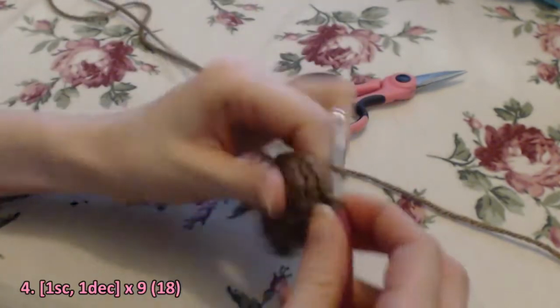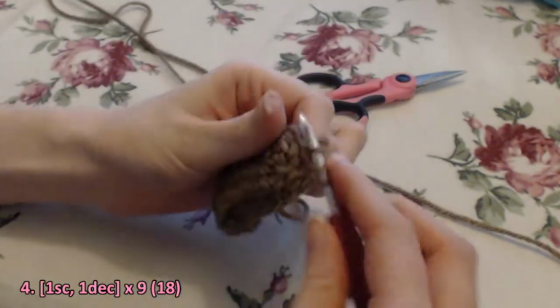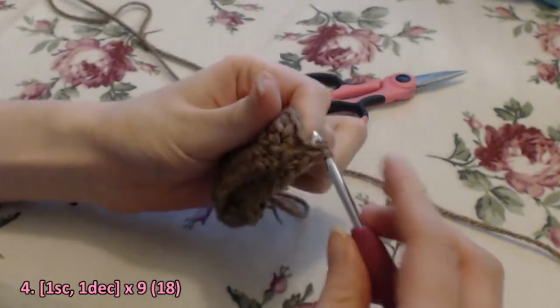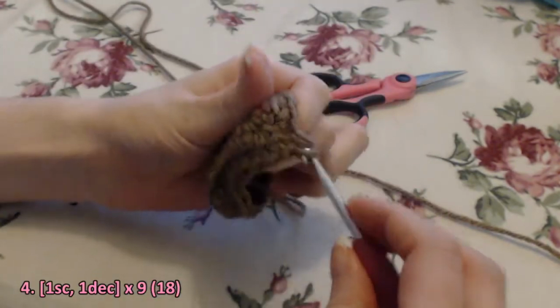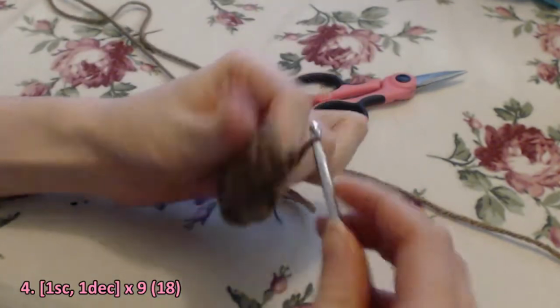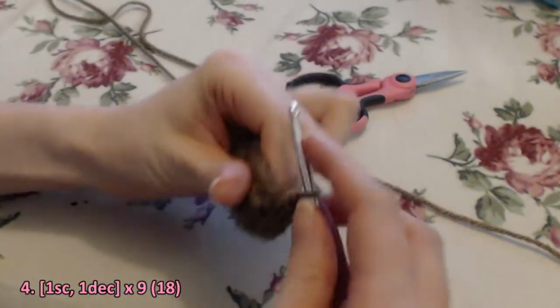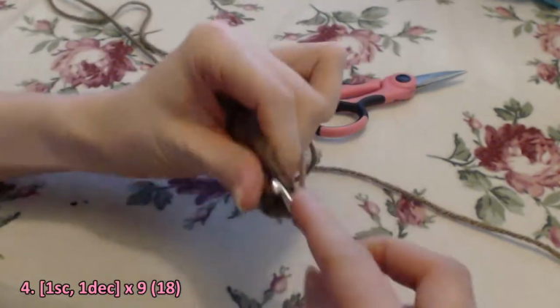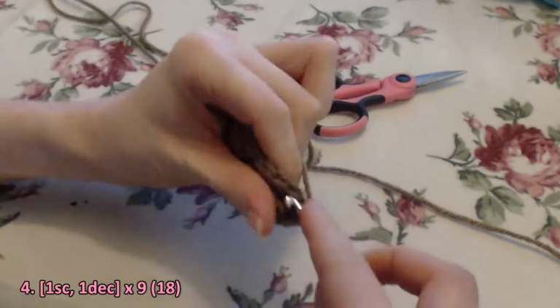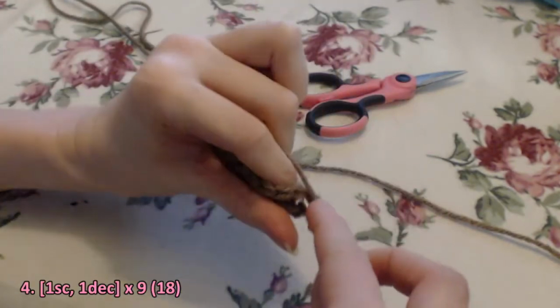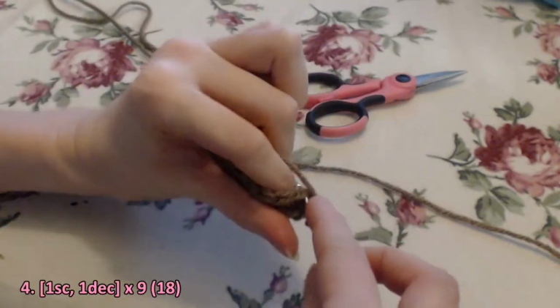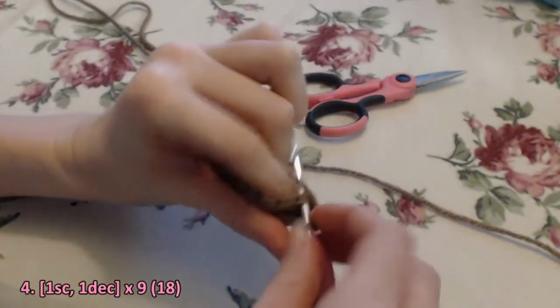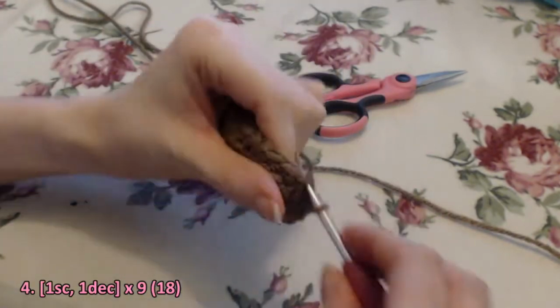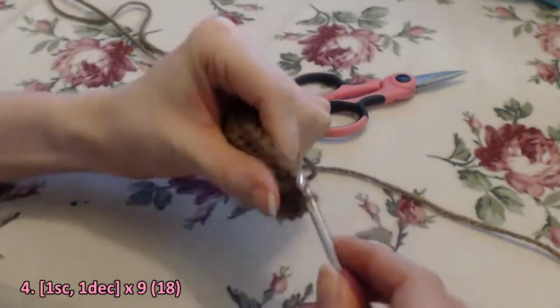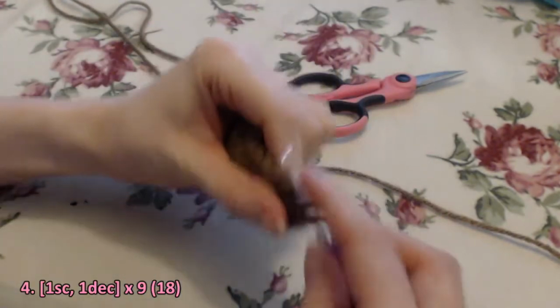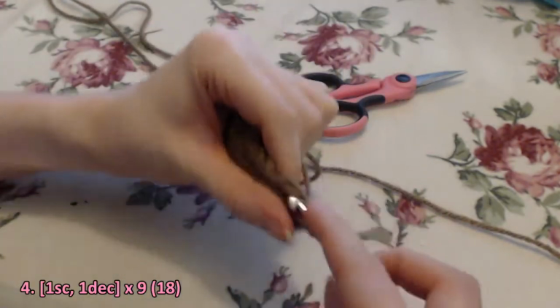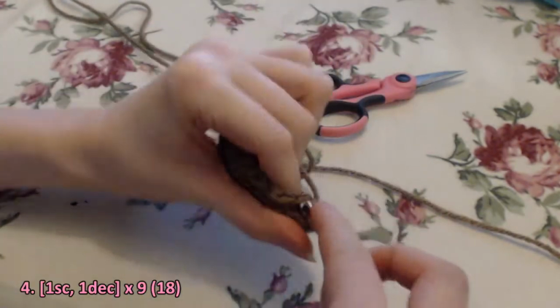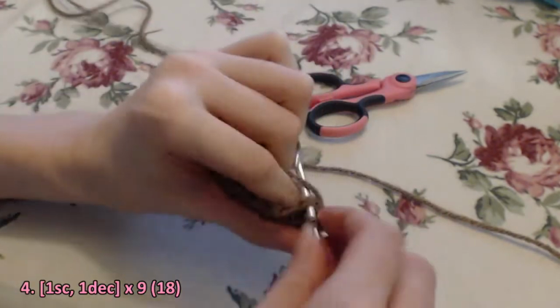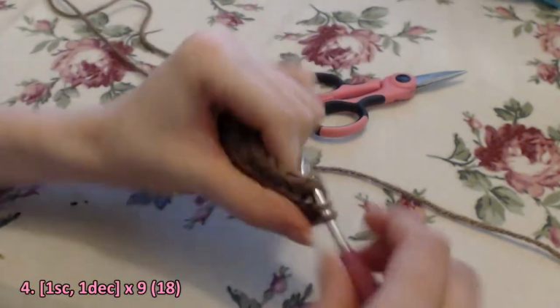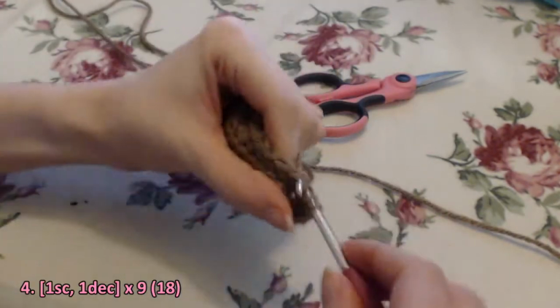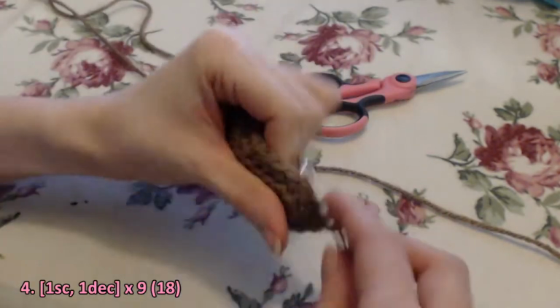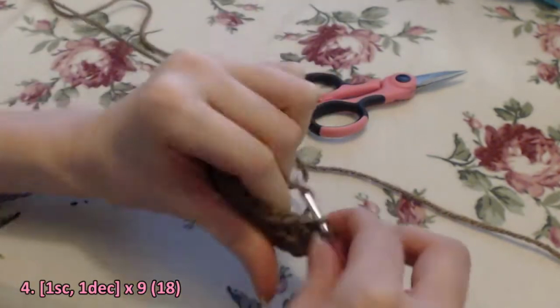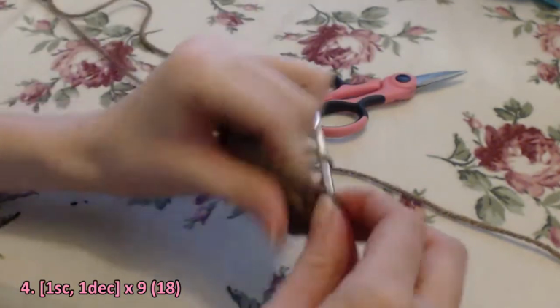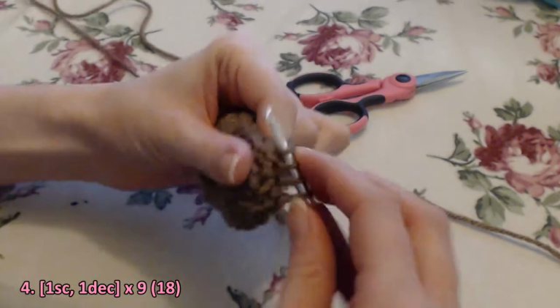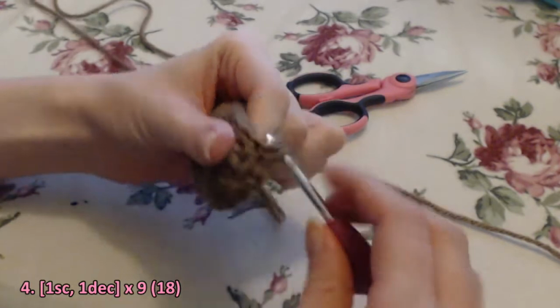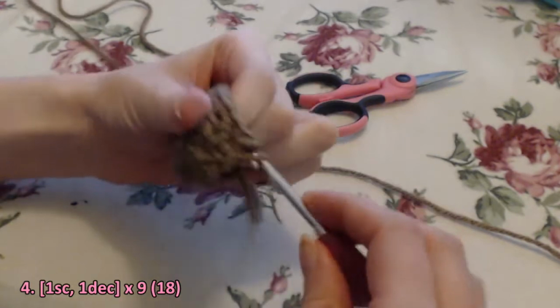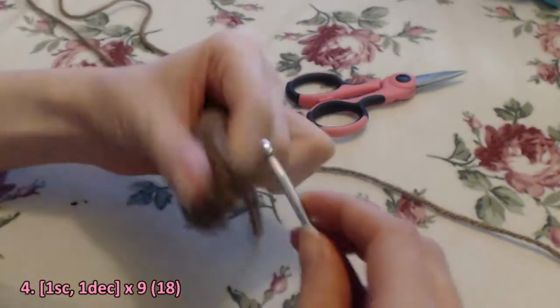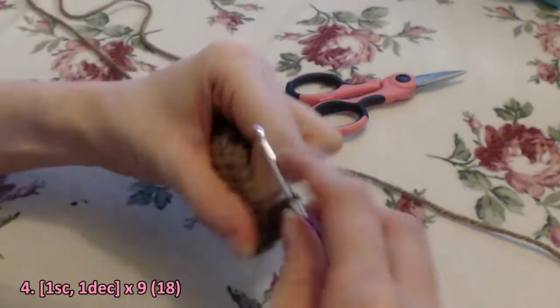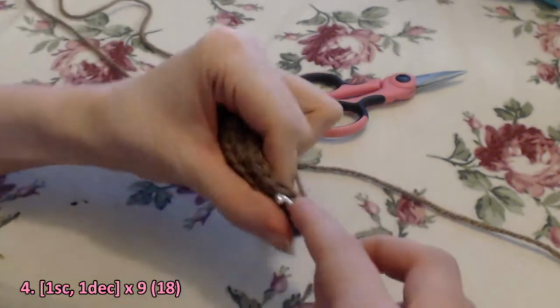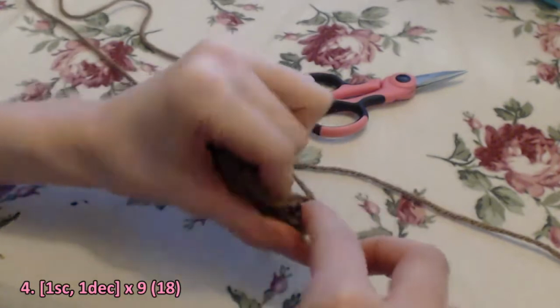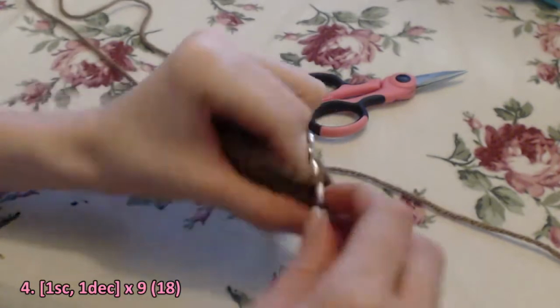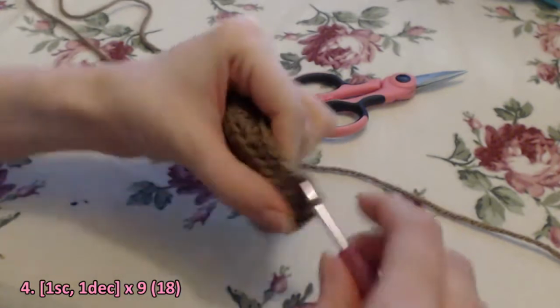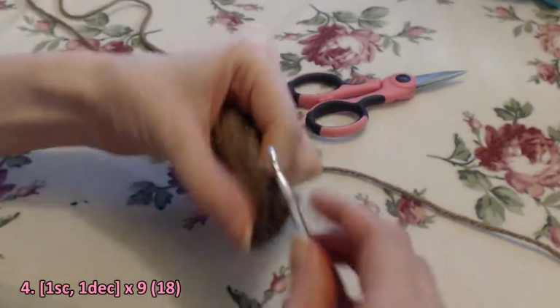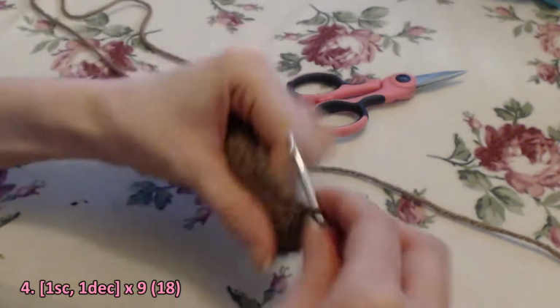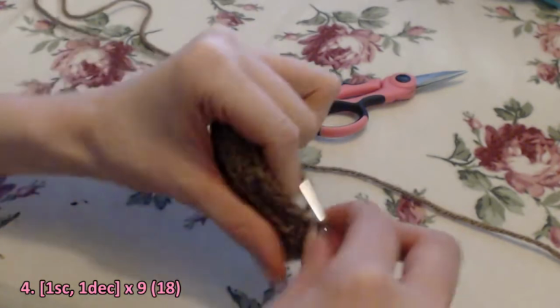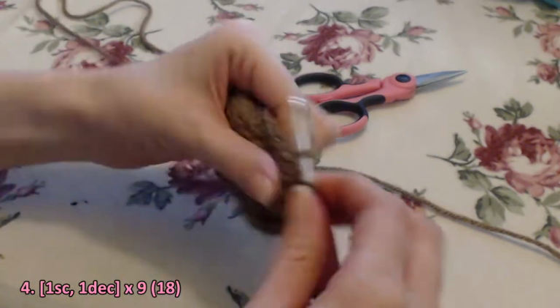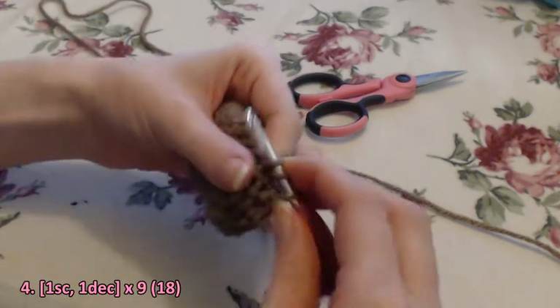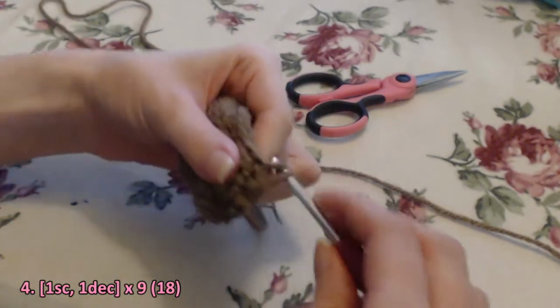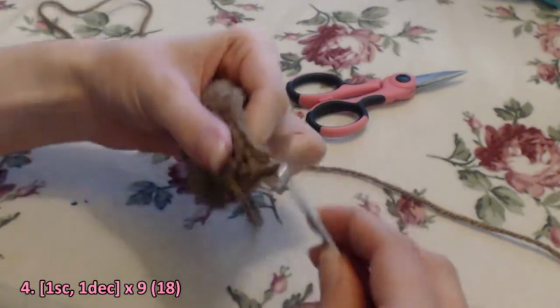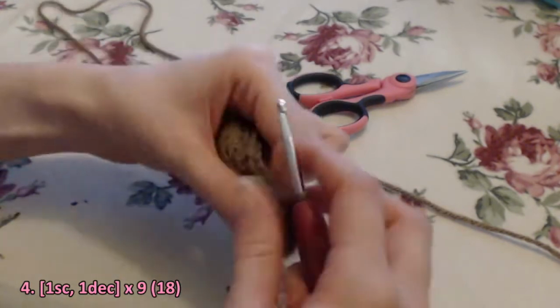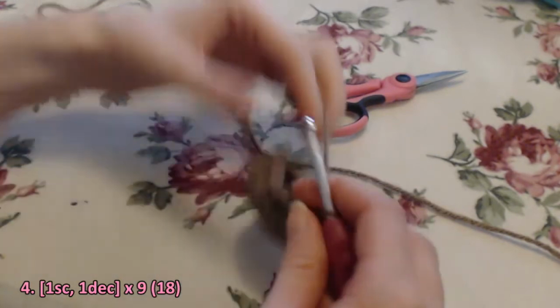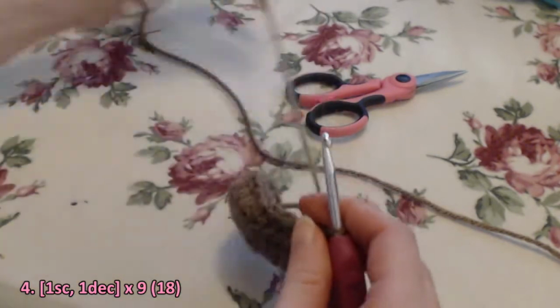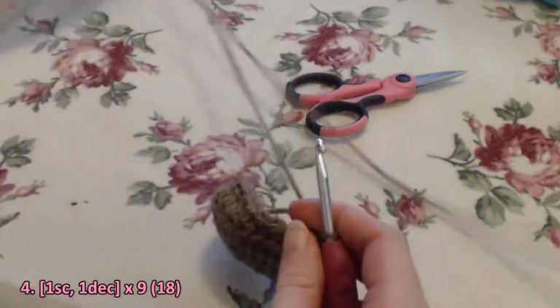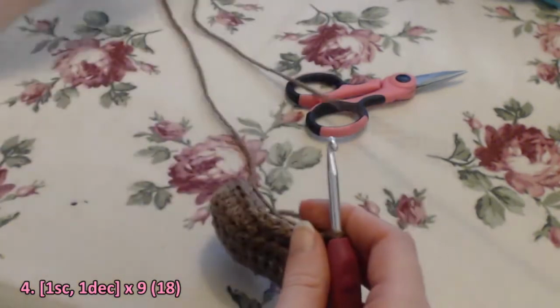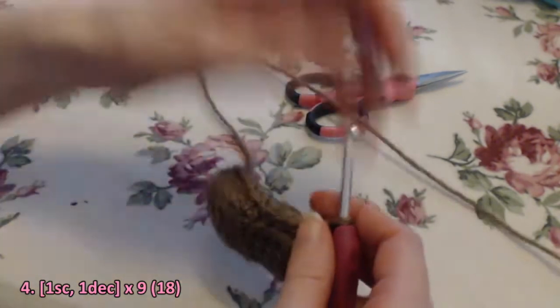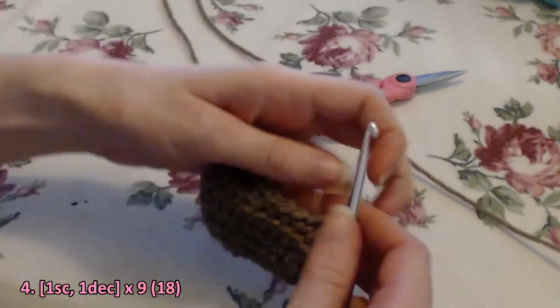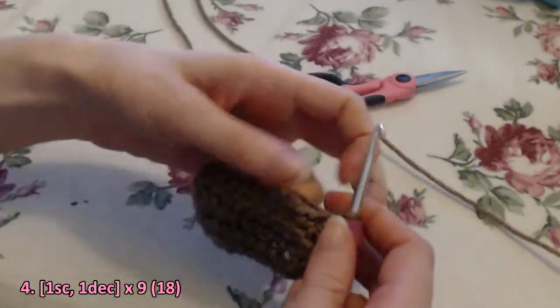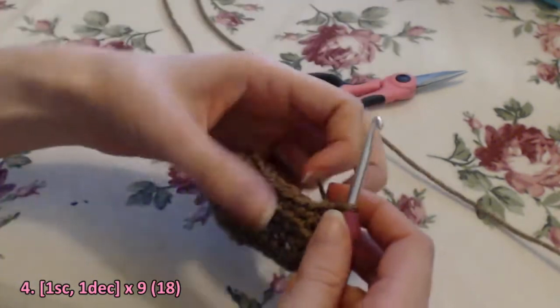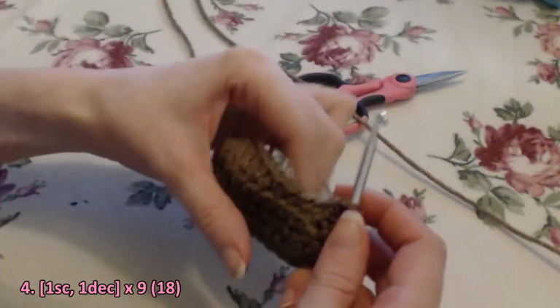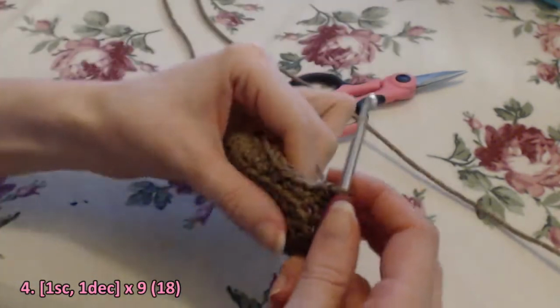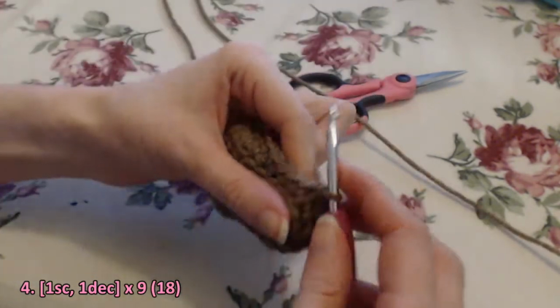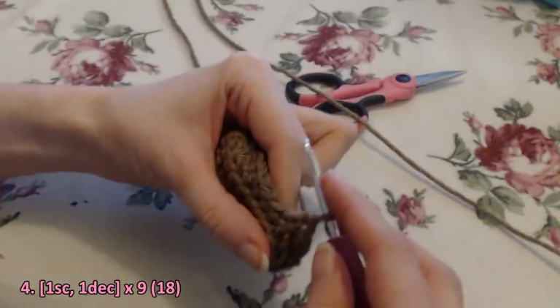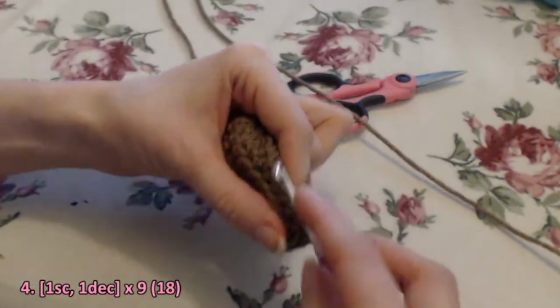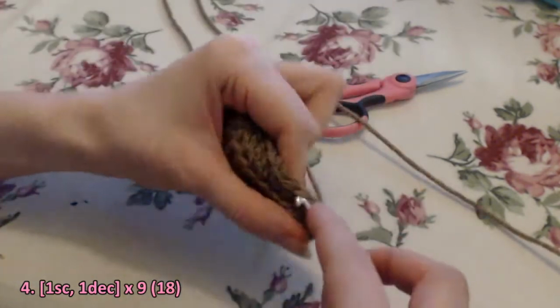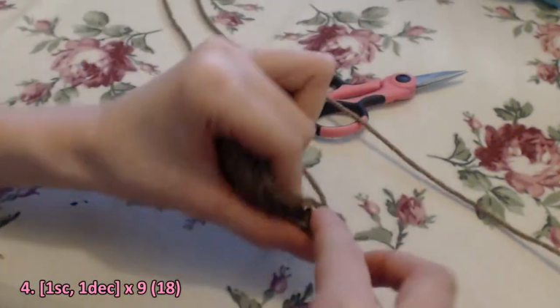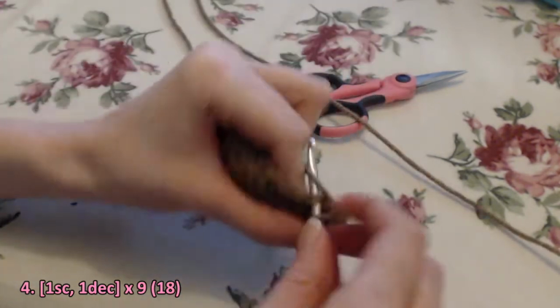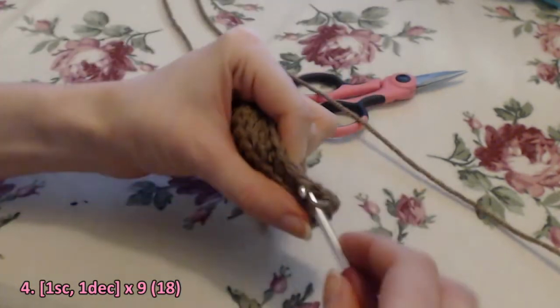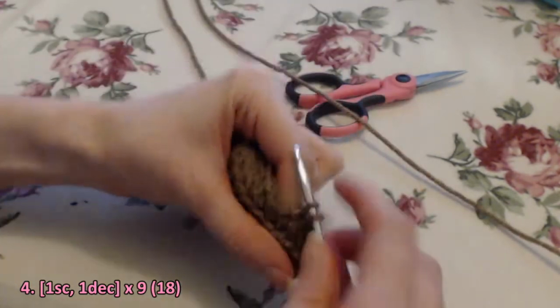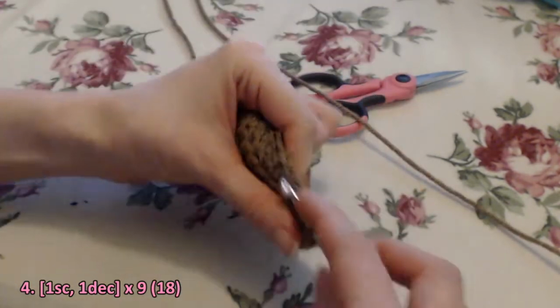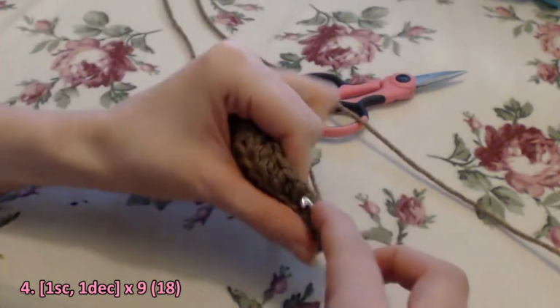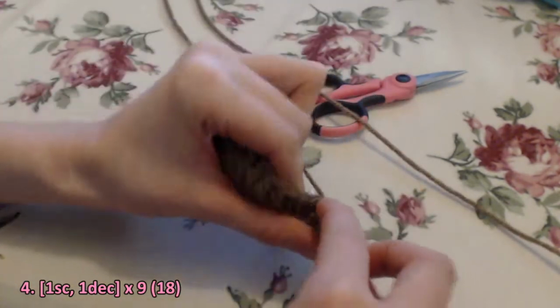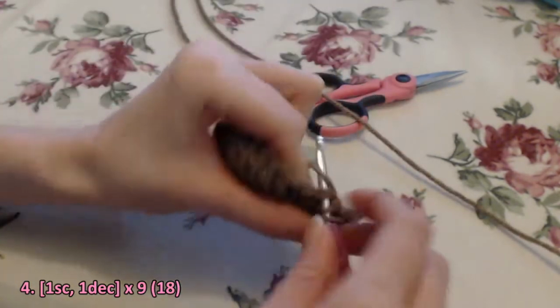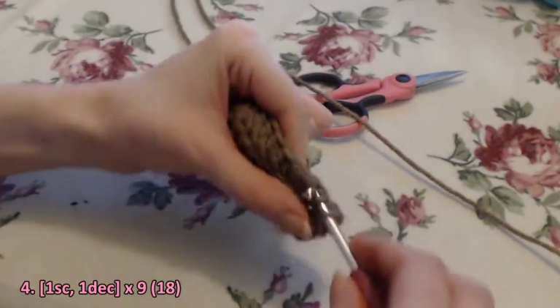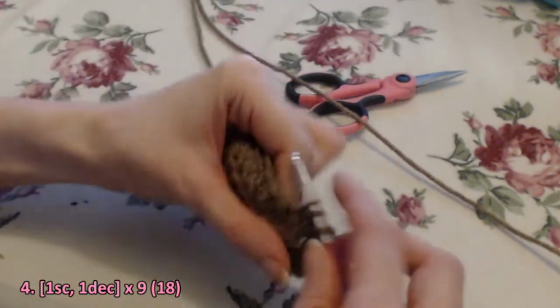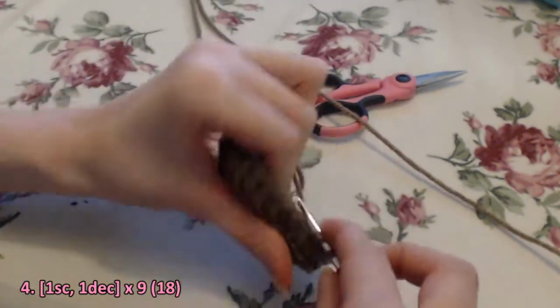For row four: one single crochet, one decrease — repeat this combination nine times. You'll have 18 stitches at the end.